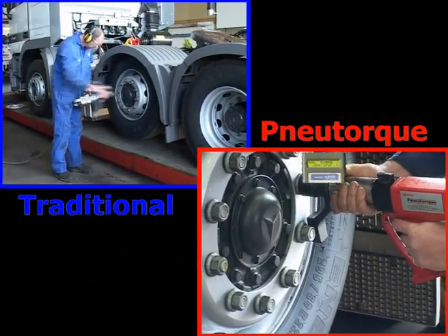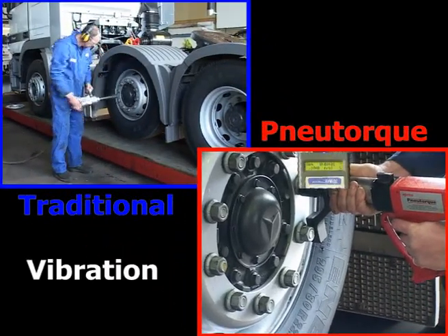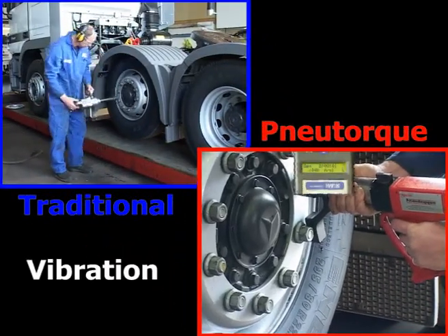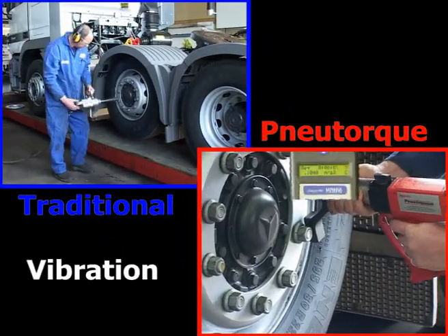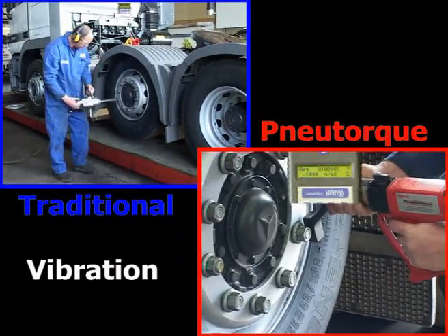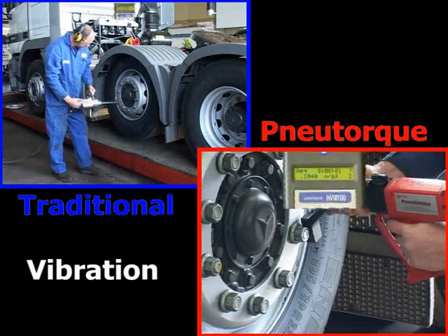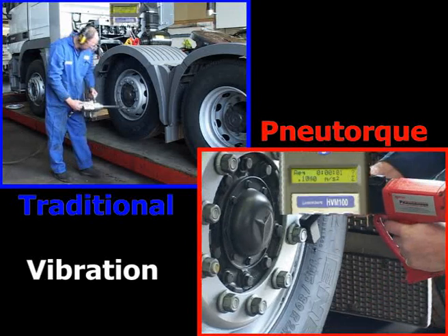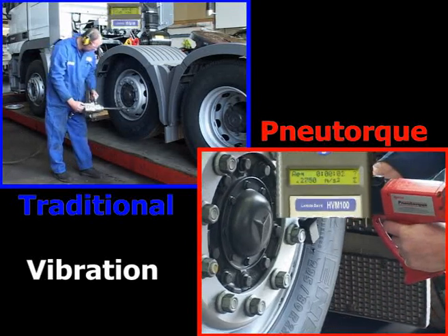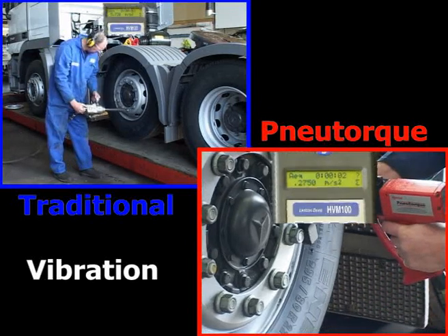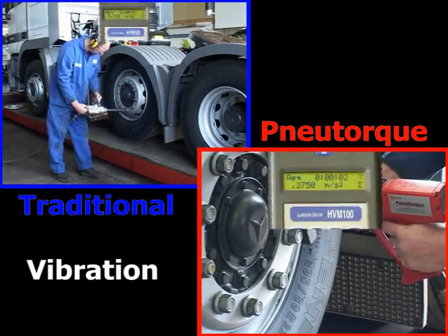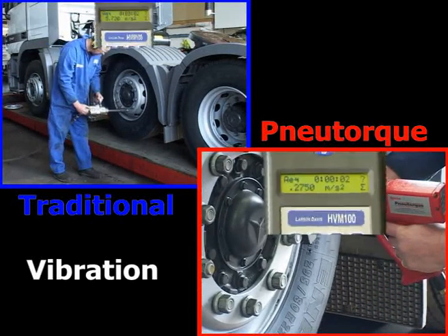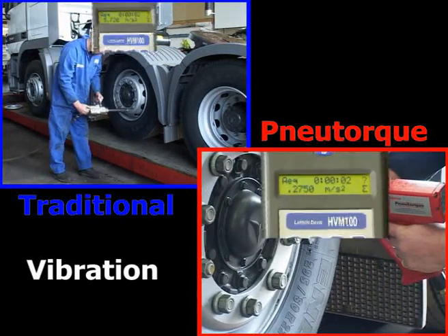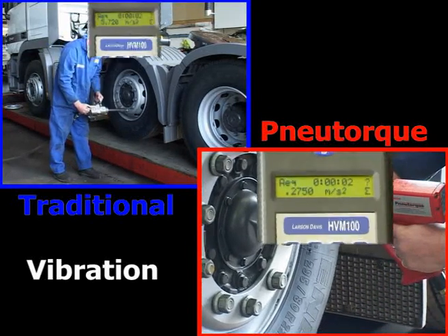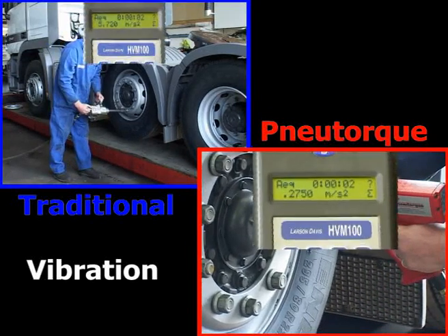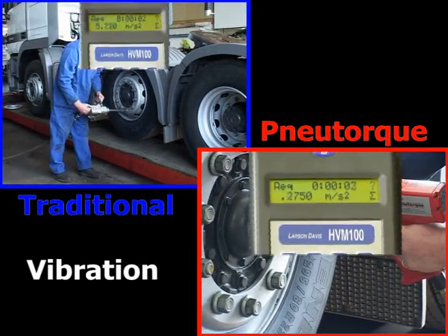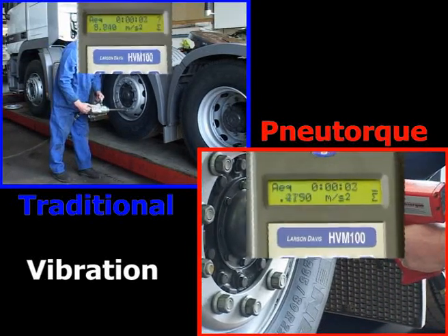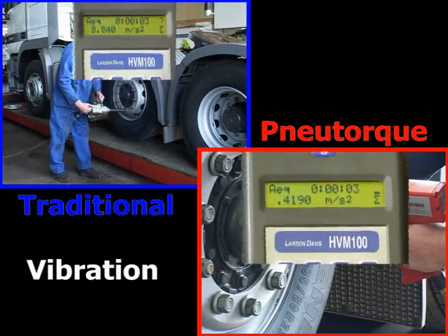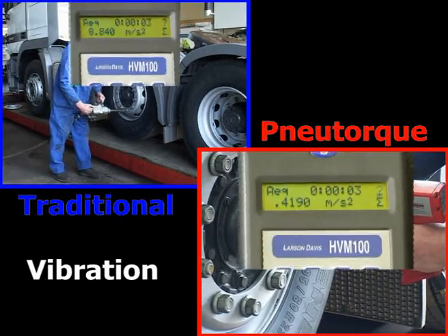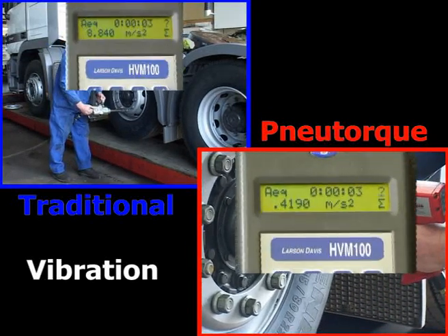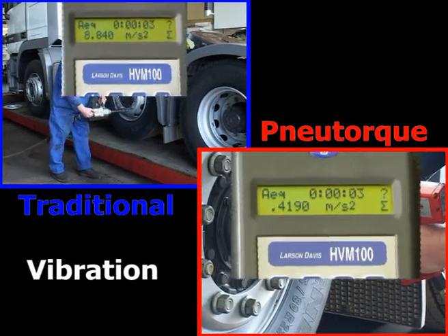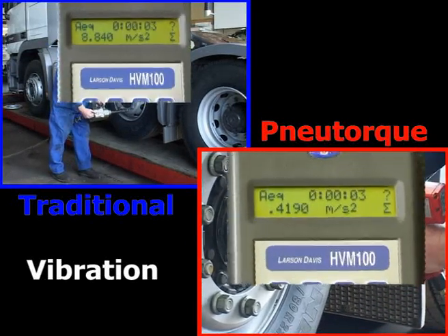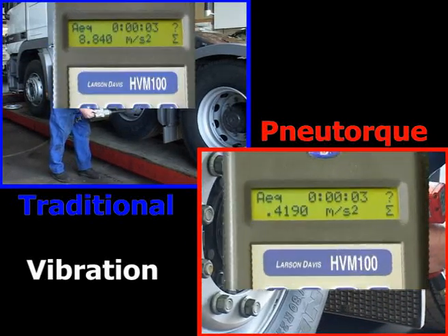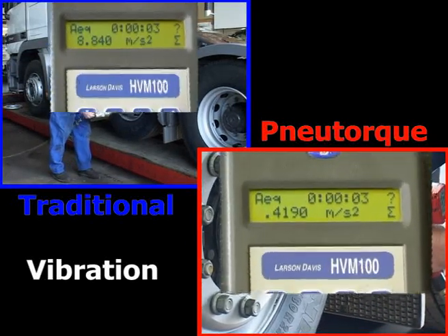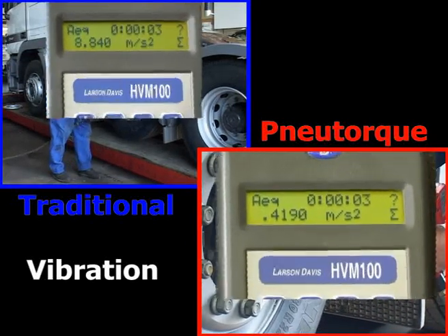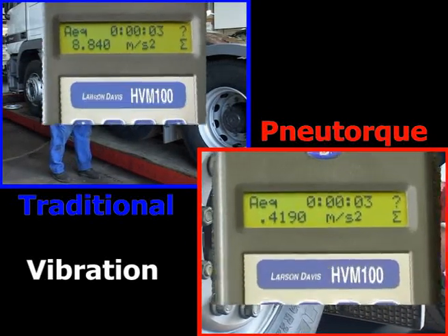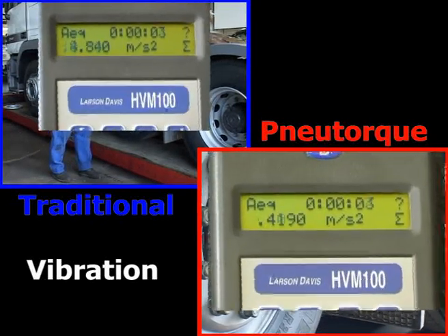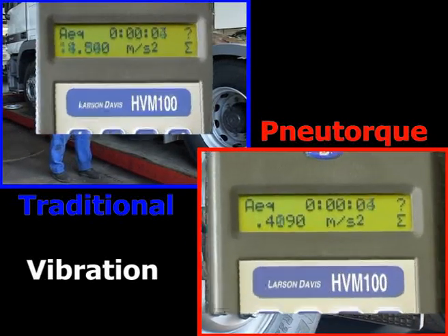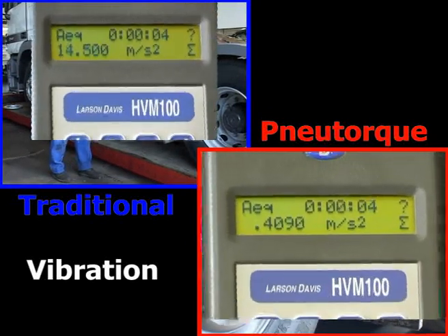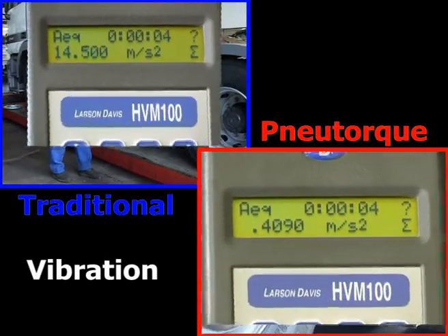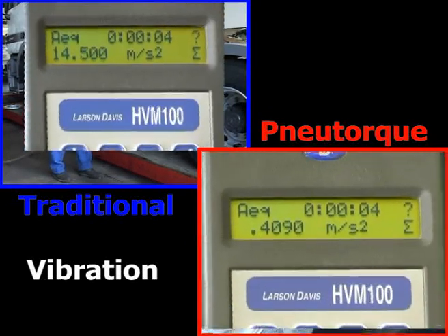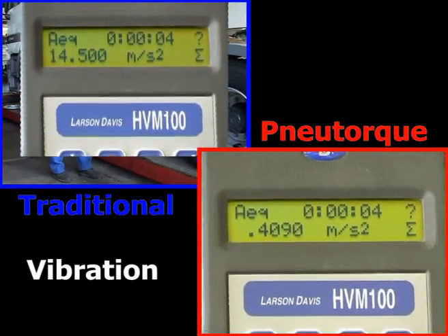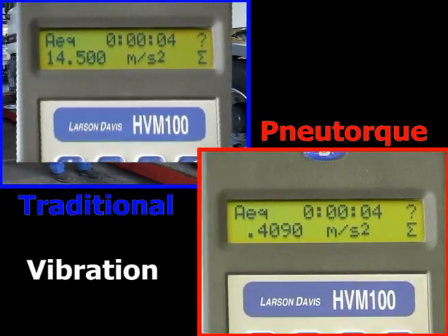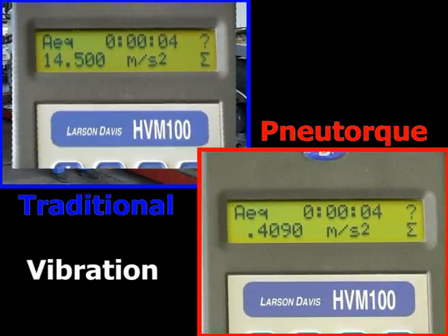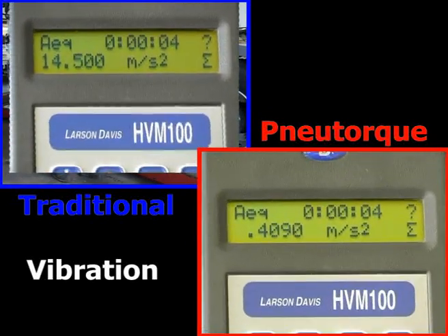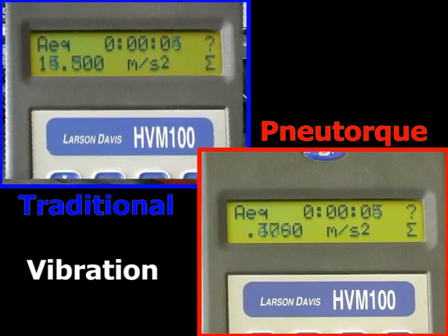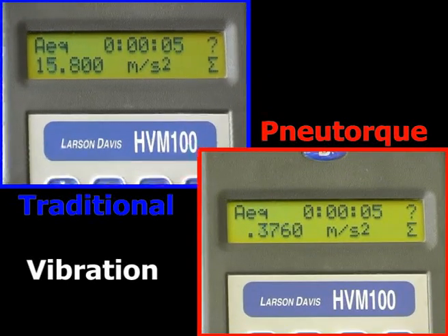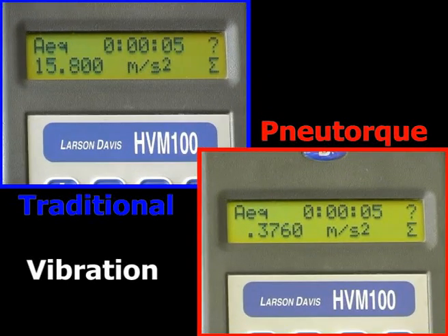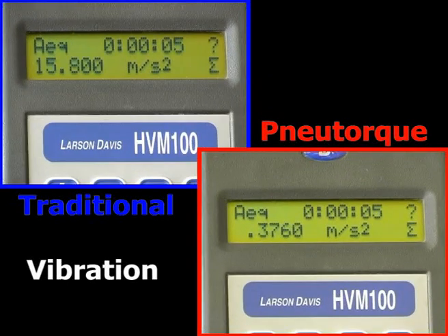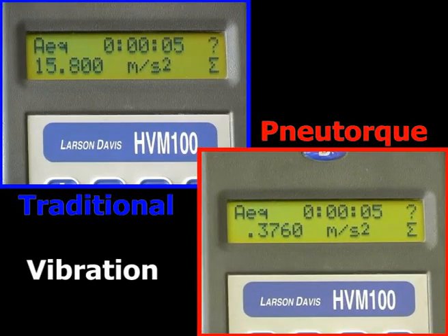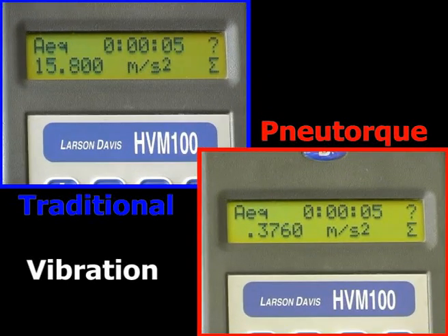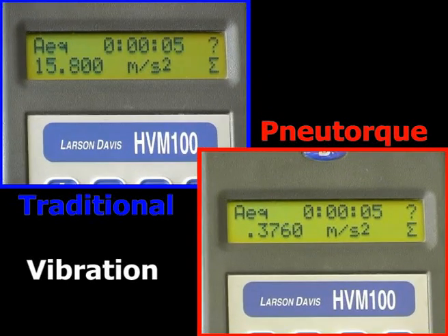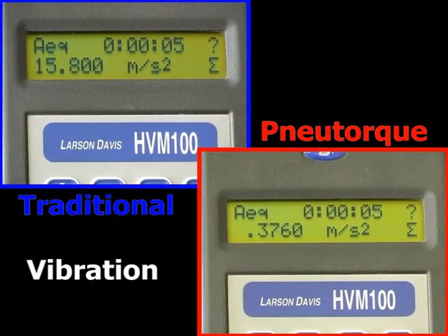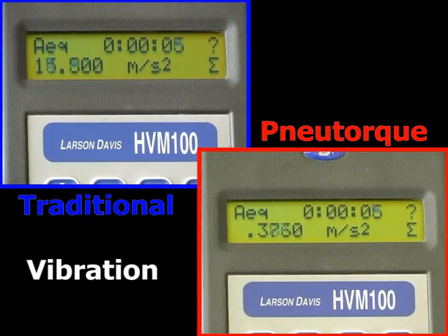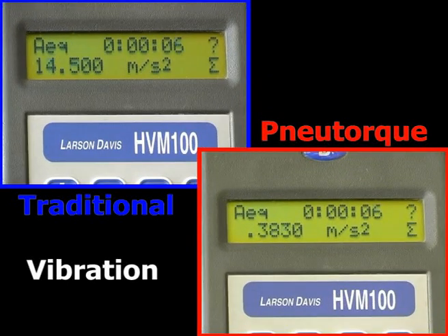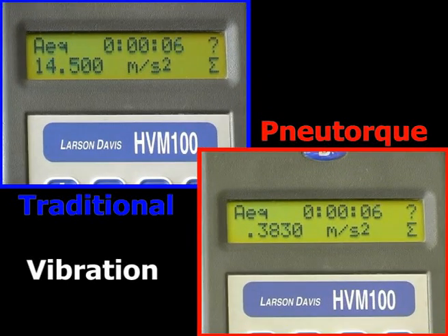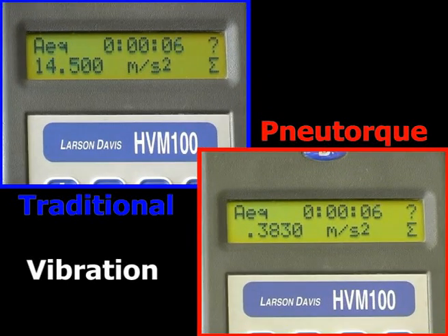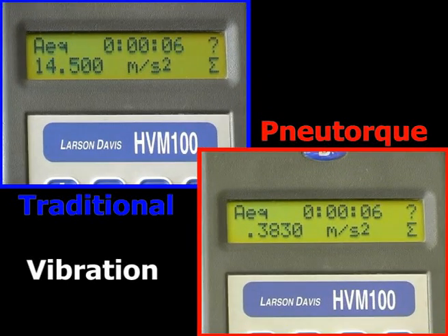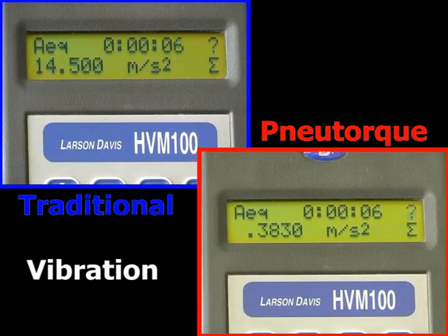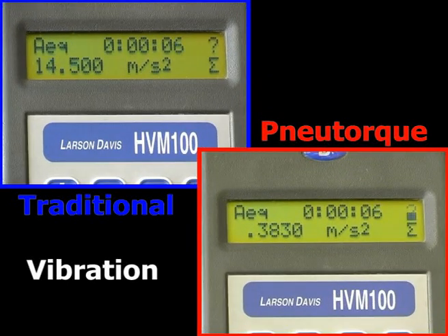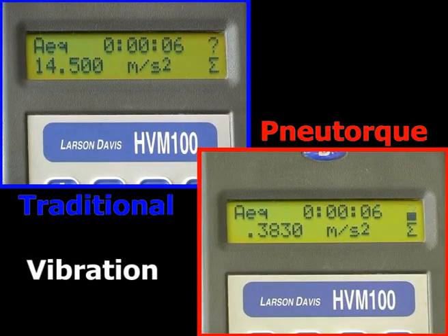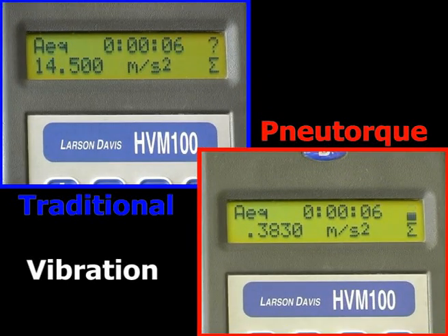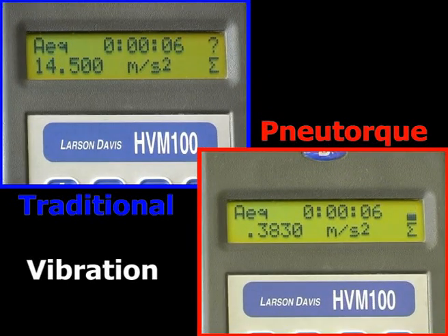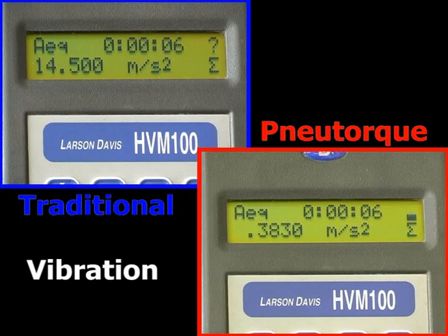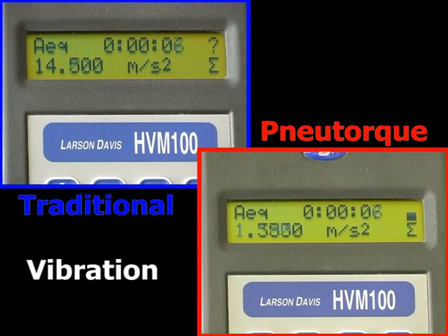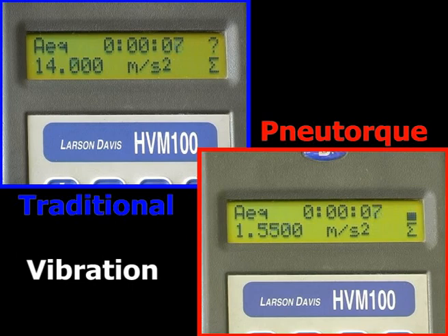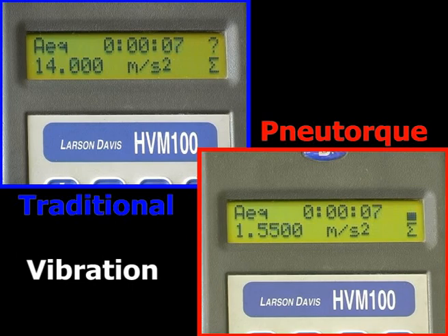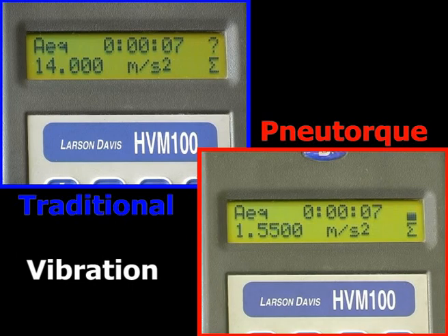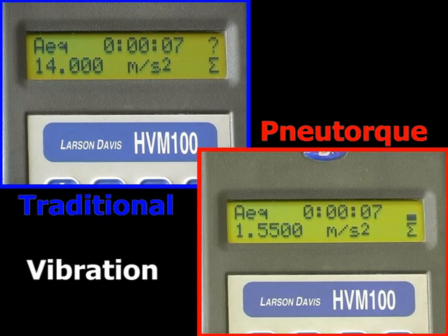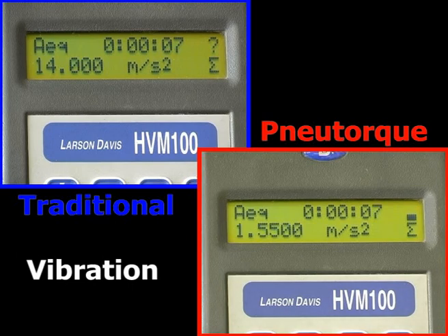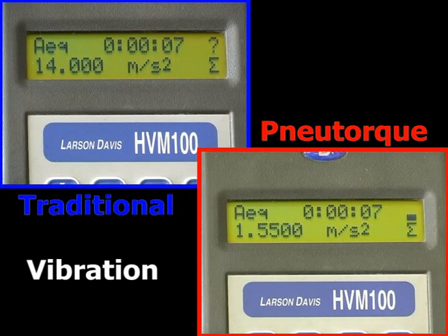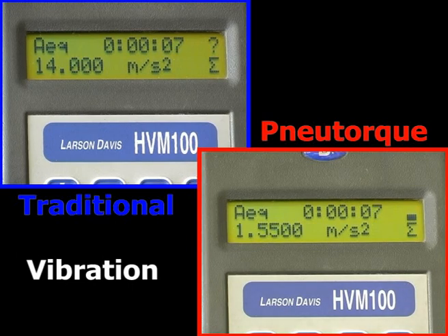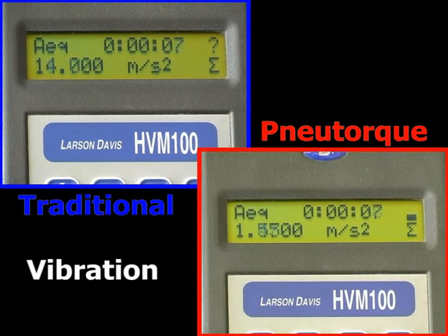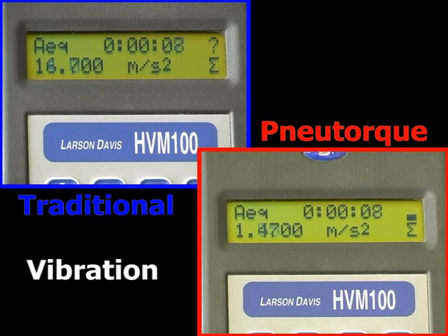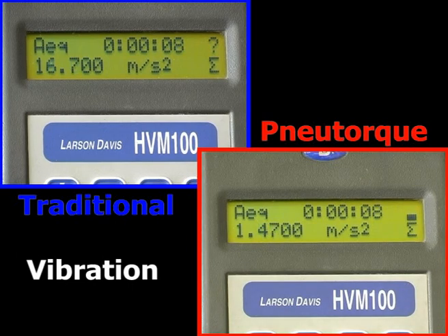Vibrating tools can be a health hazard. Vibration will also reduce the life of the tools and sockets.